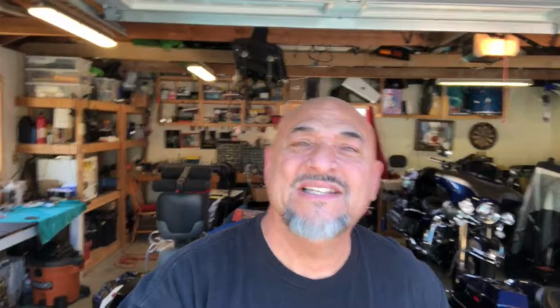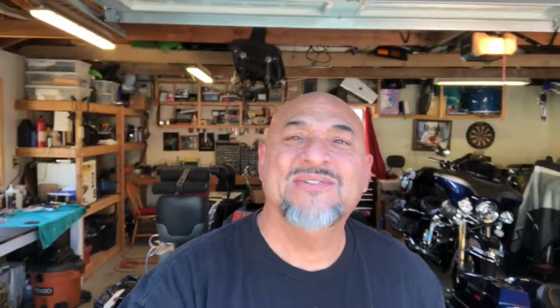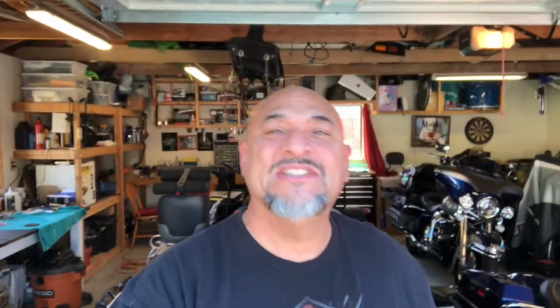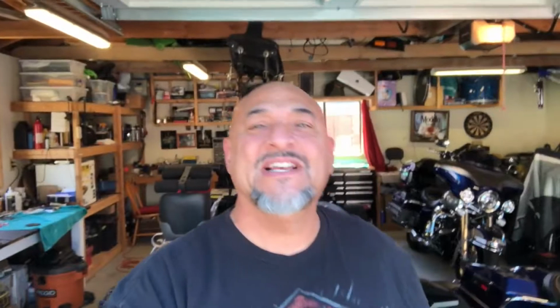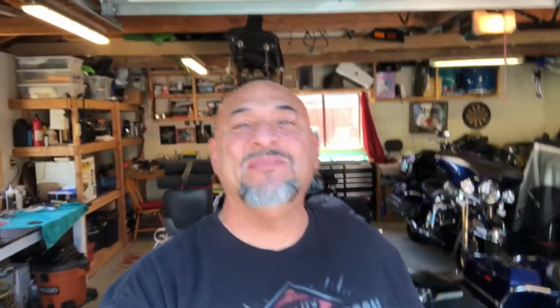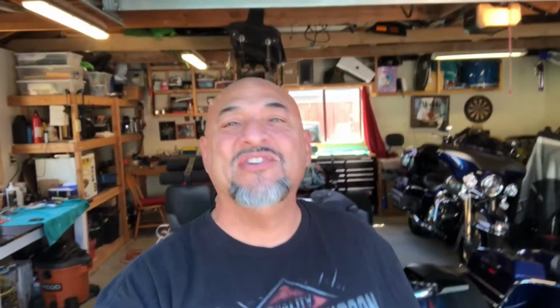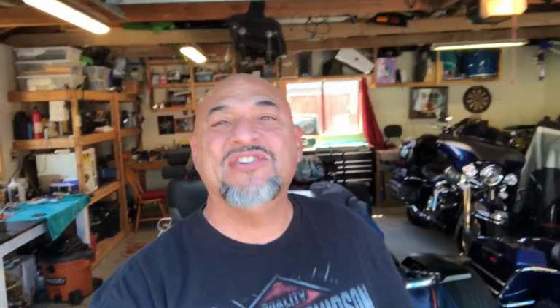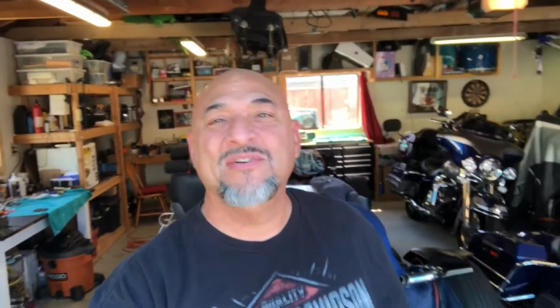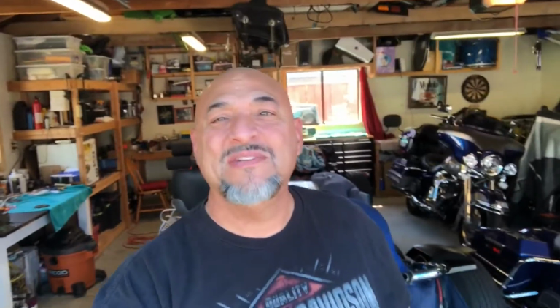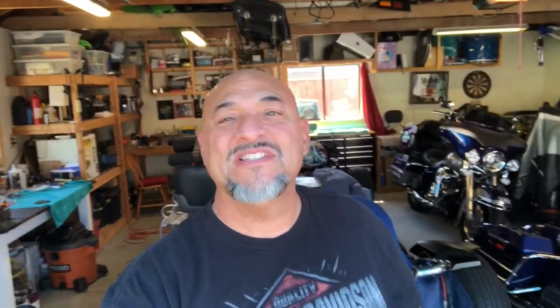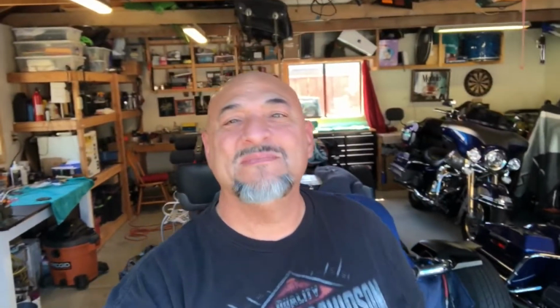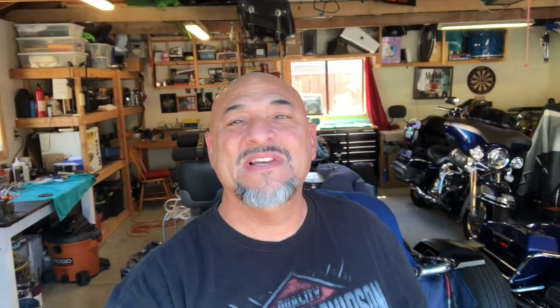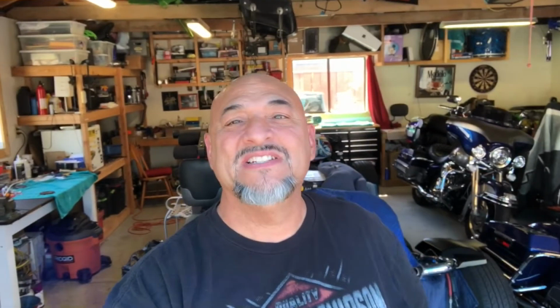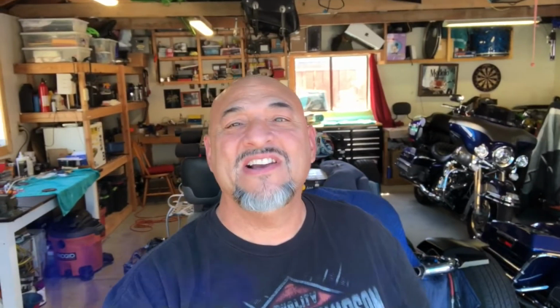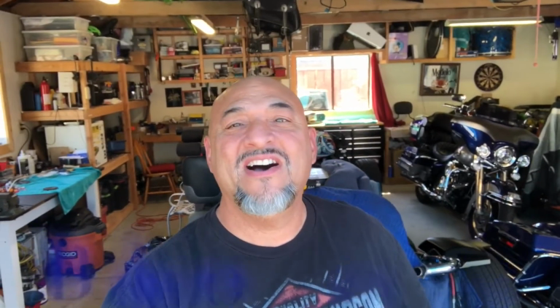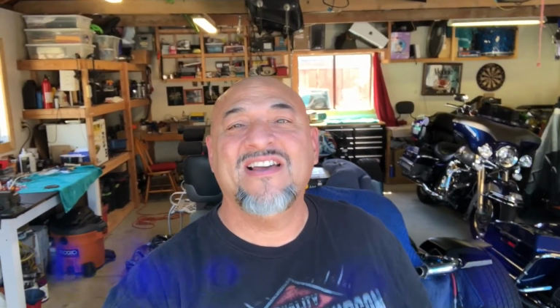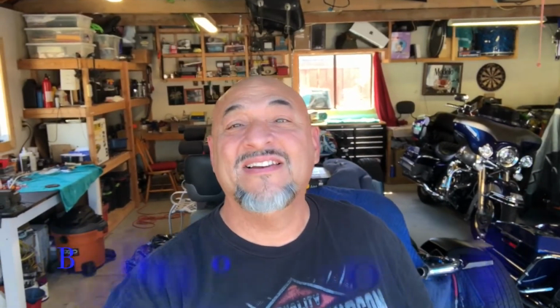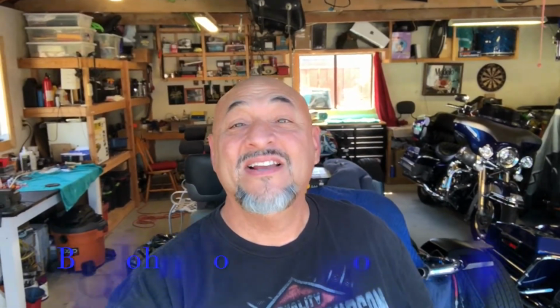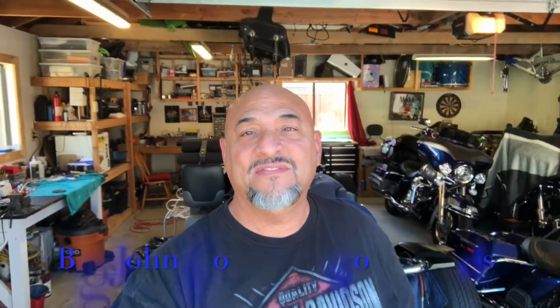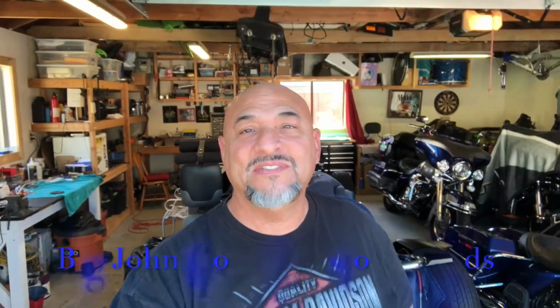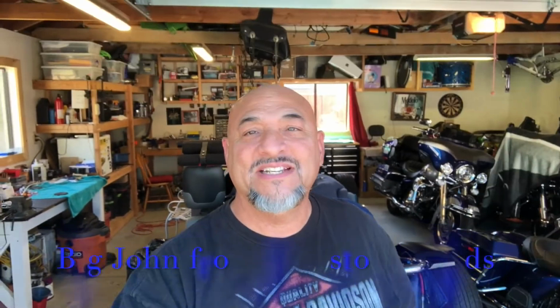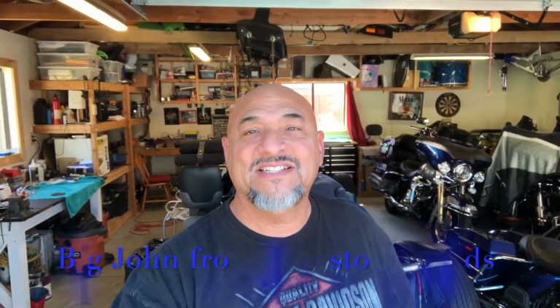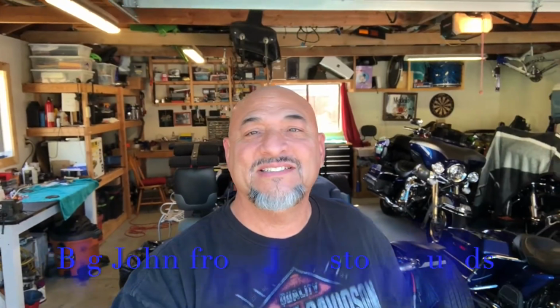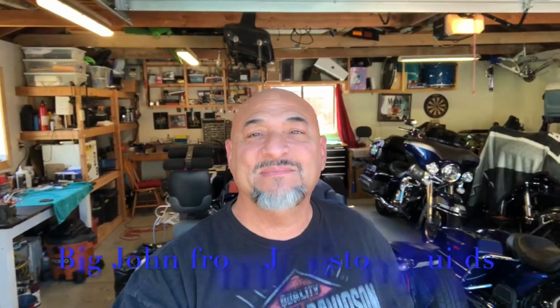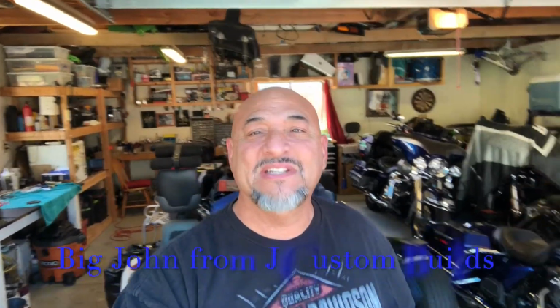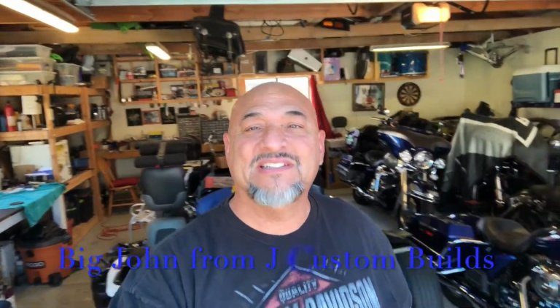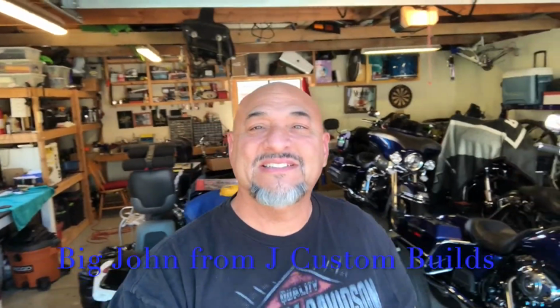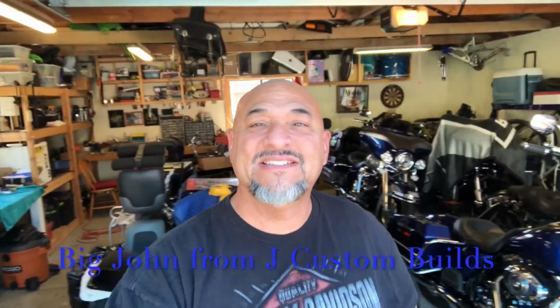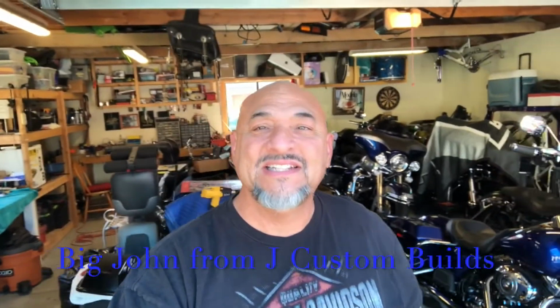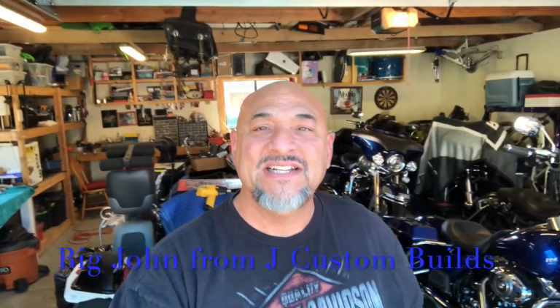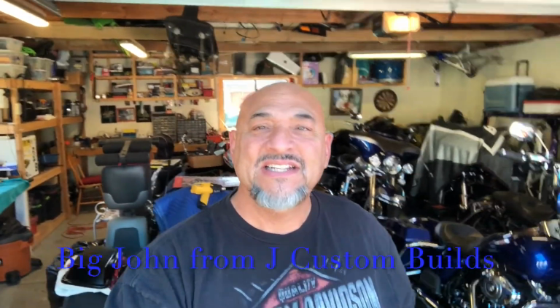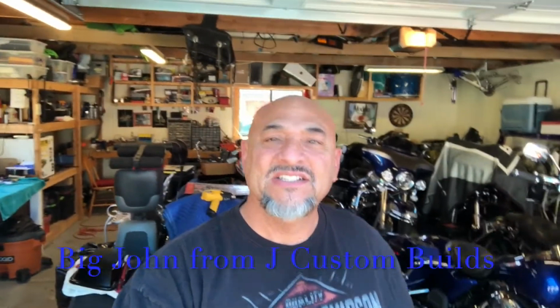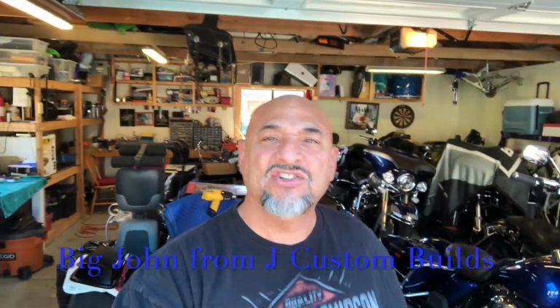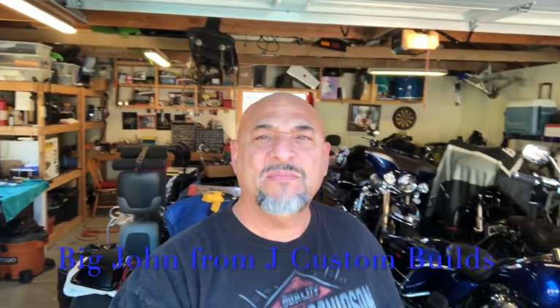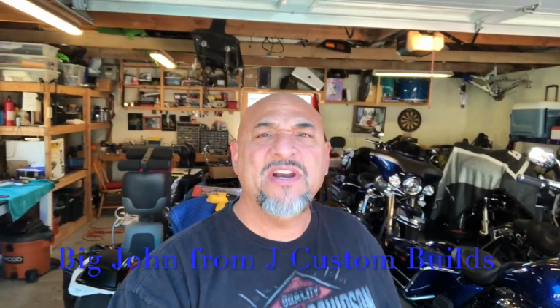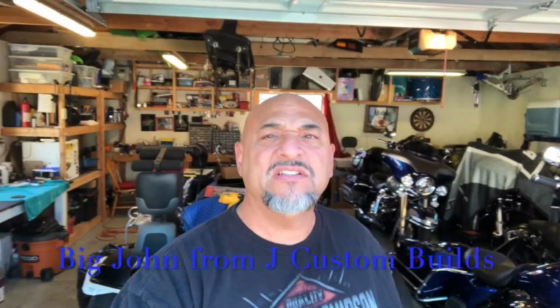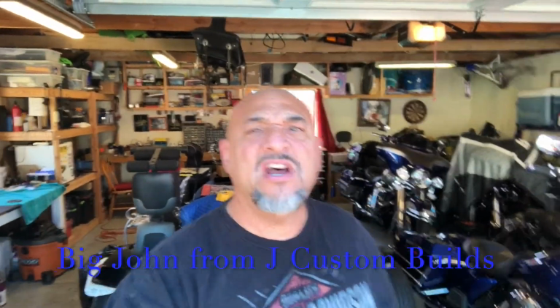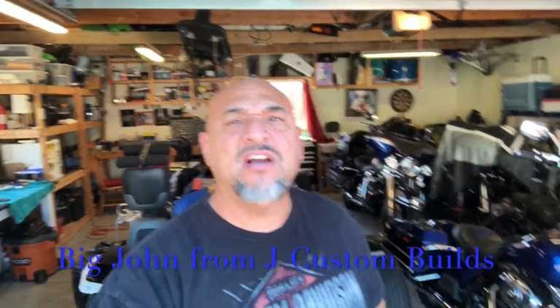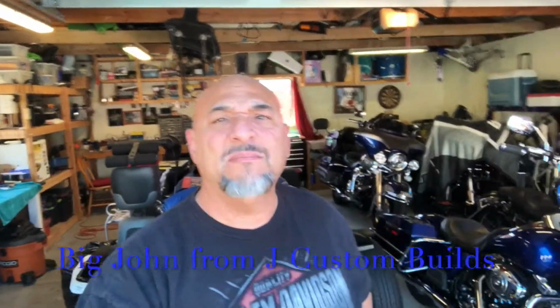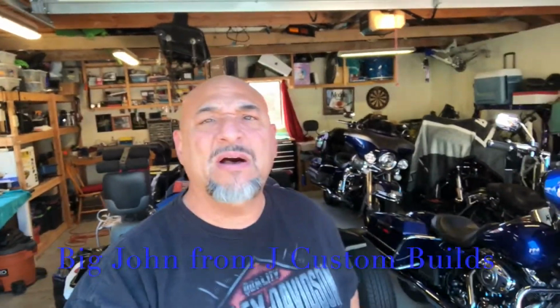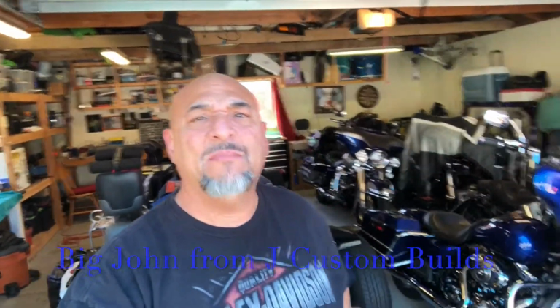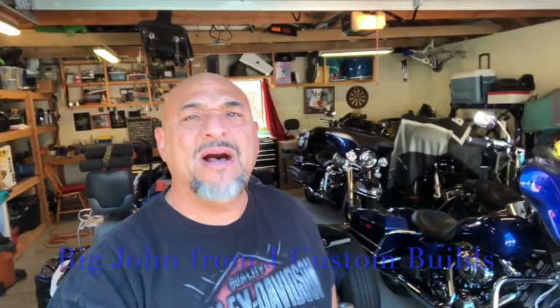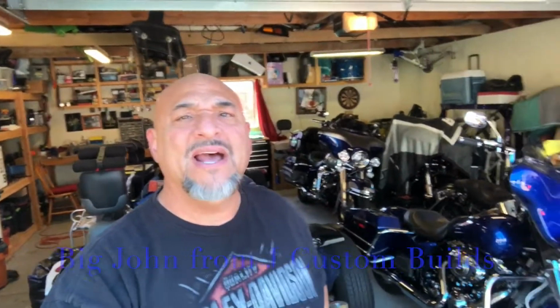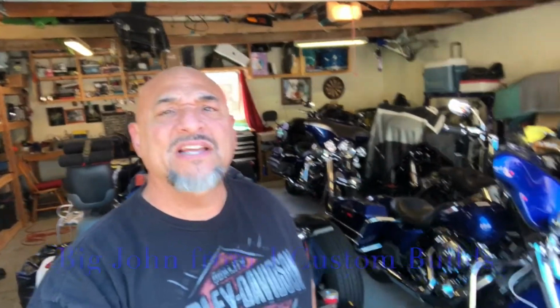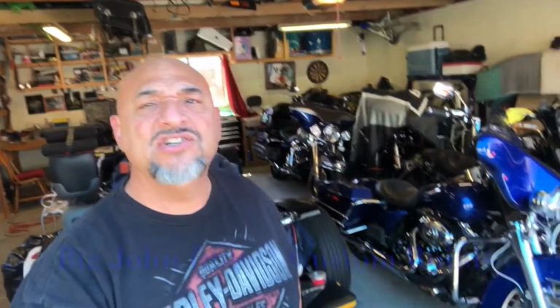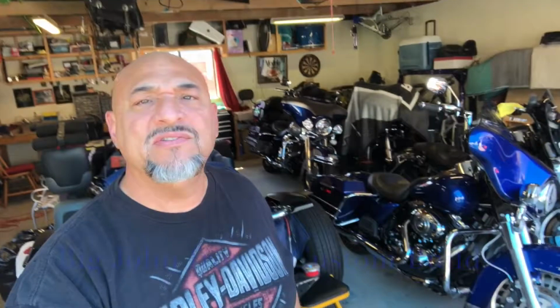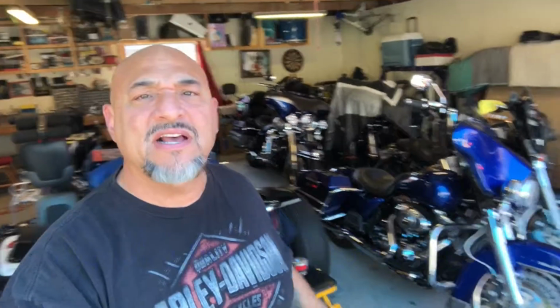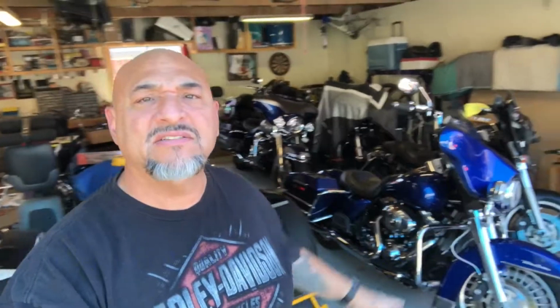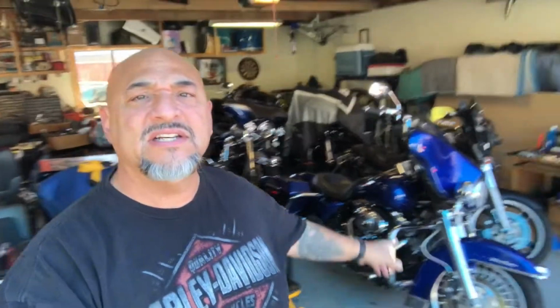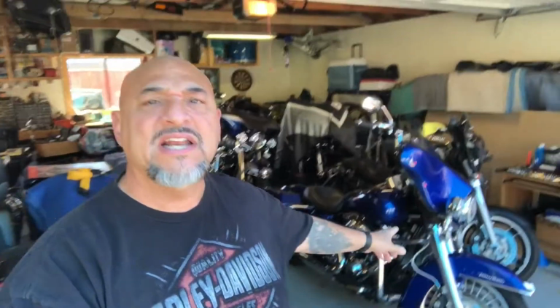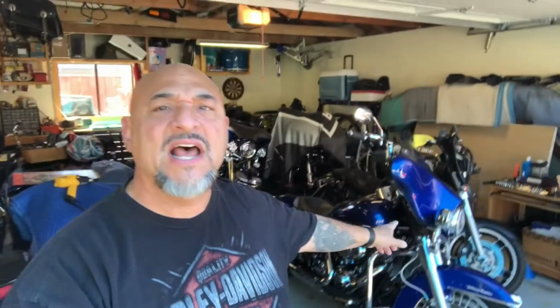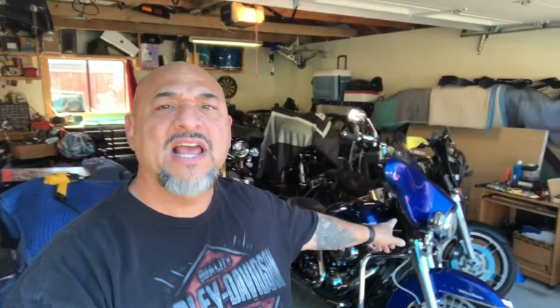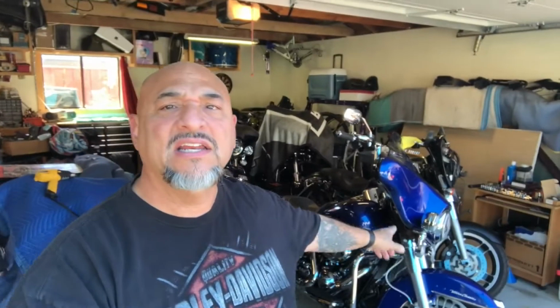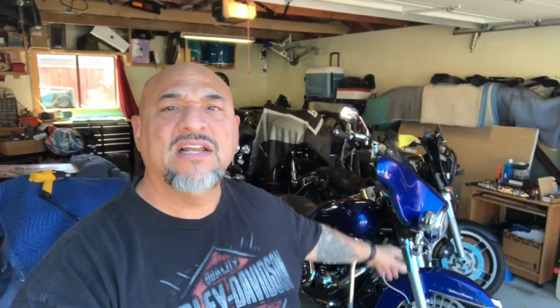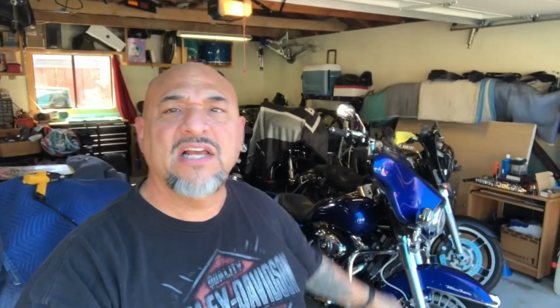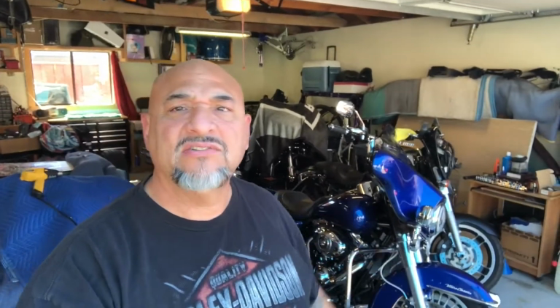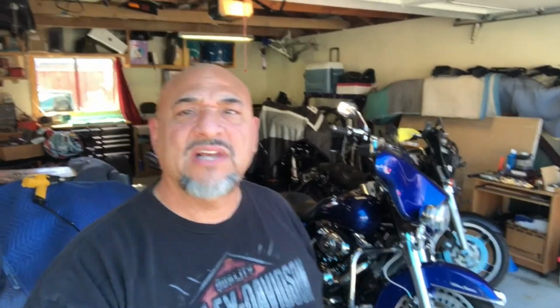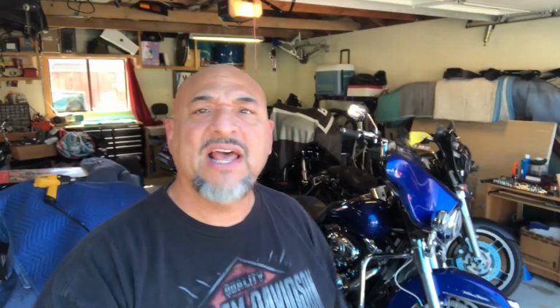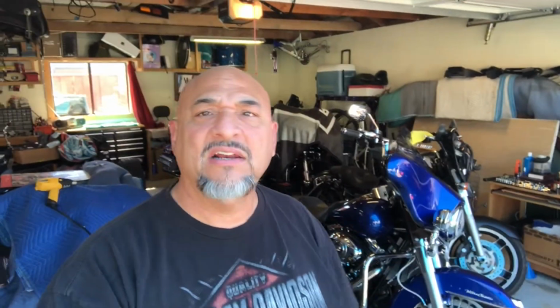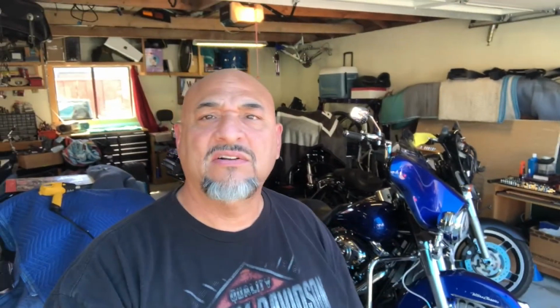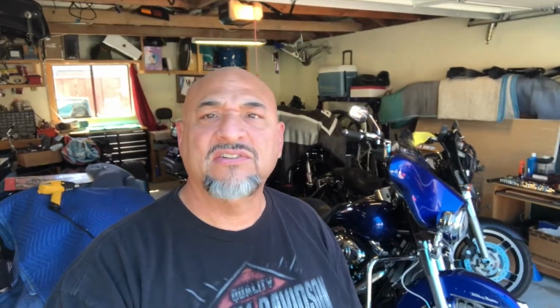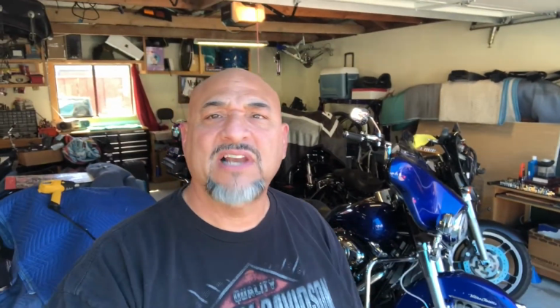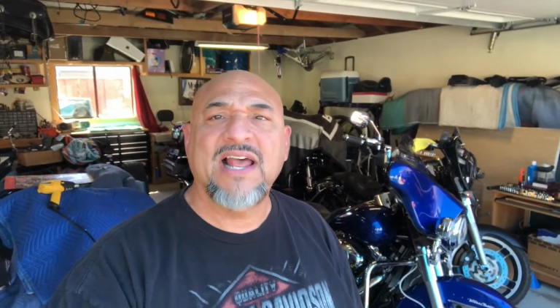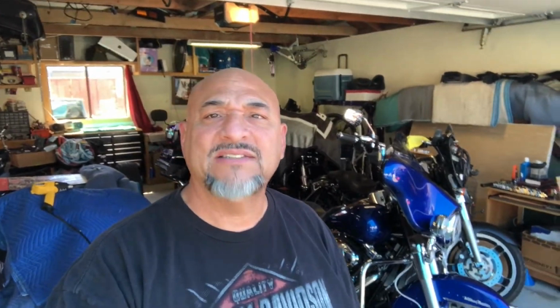What's up YouTube? This is Big John from J Custom Builds. I'm here to talk about my 2009 Electric Glide Ultra Classic.